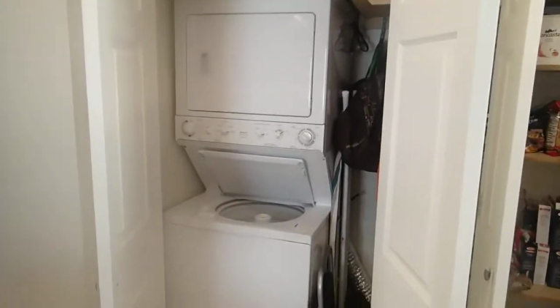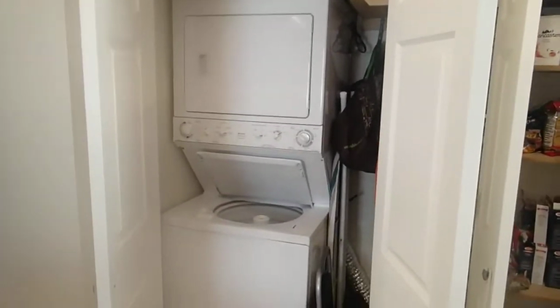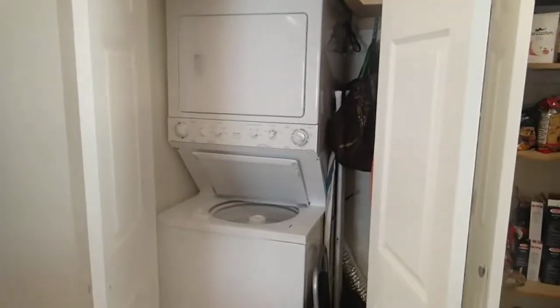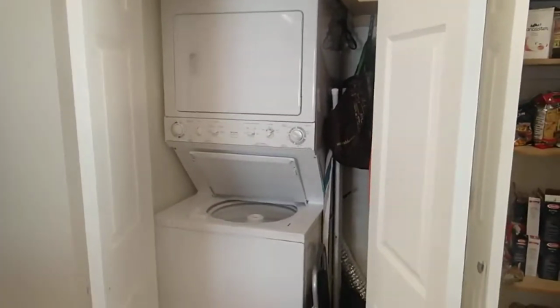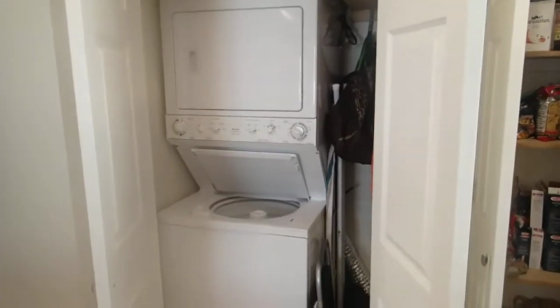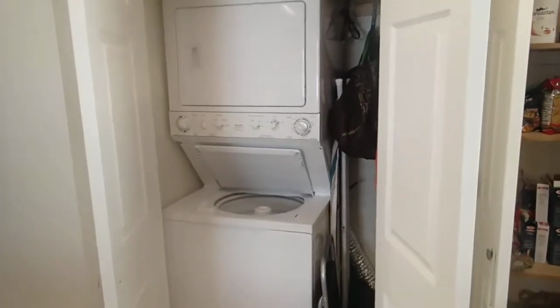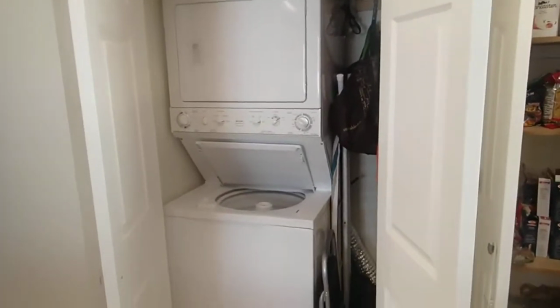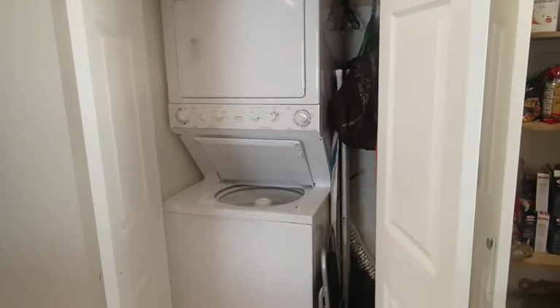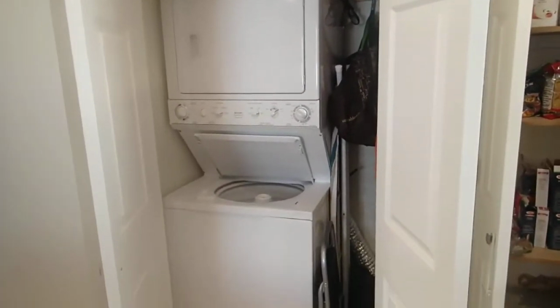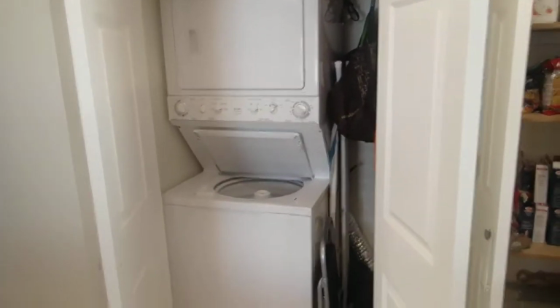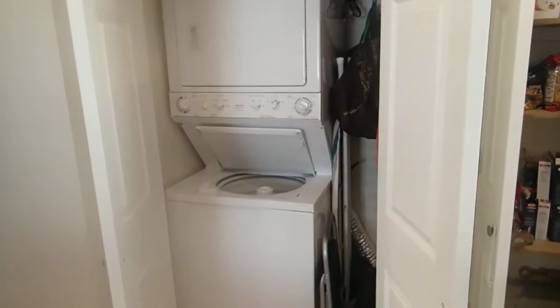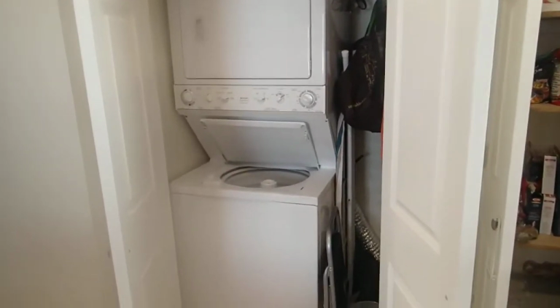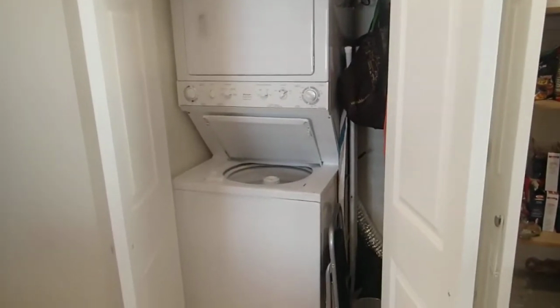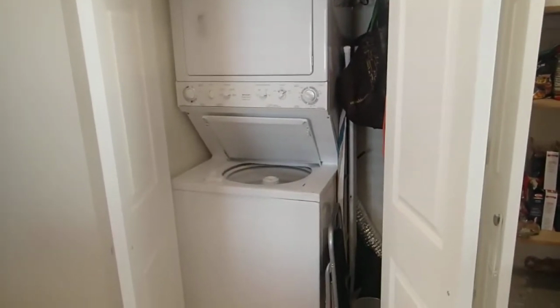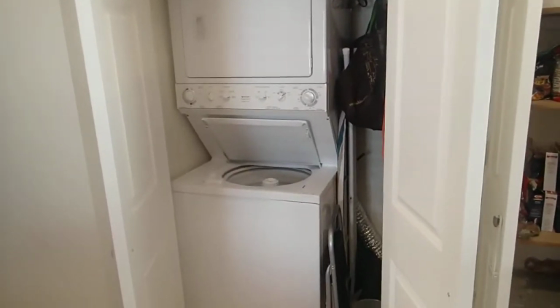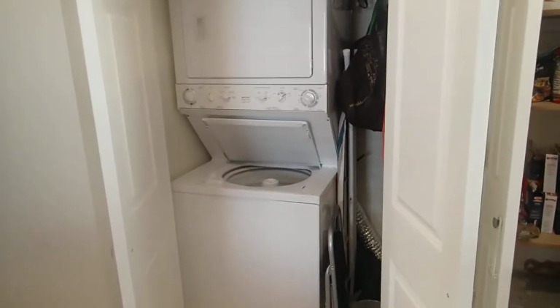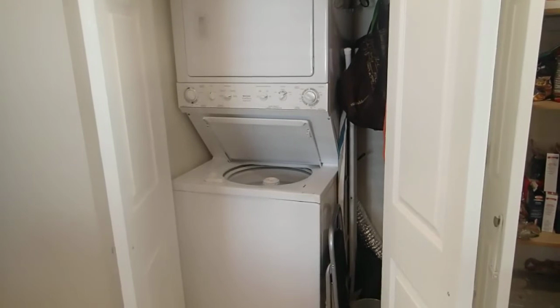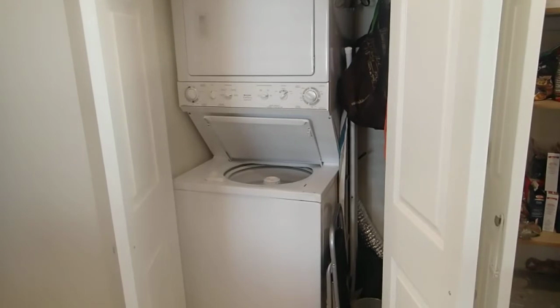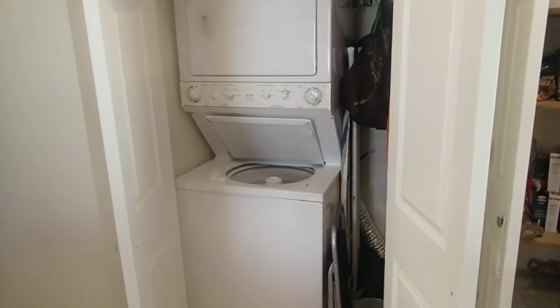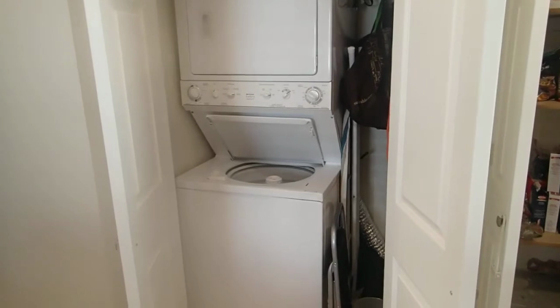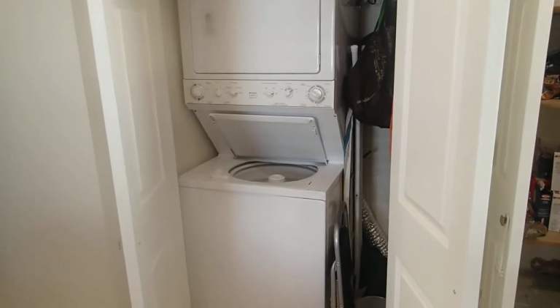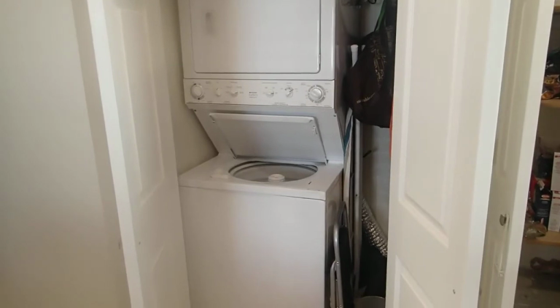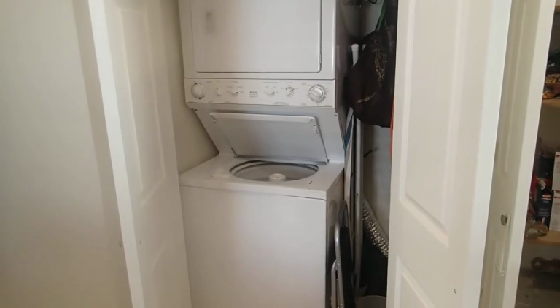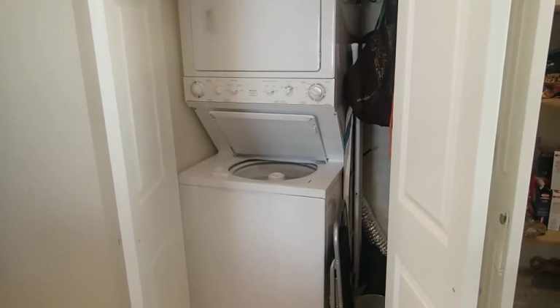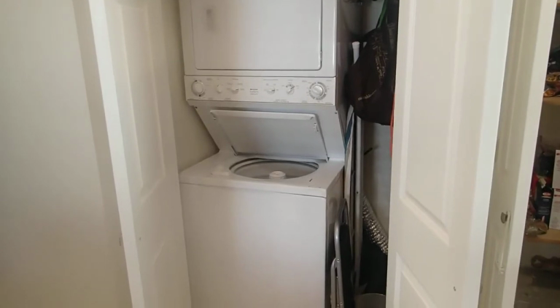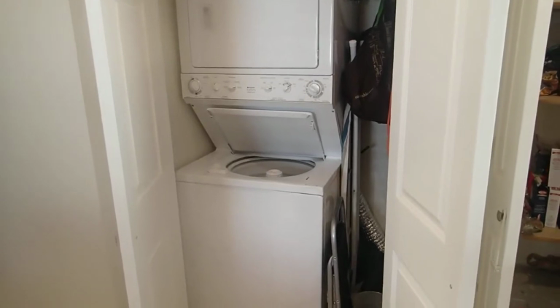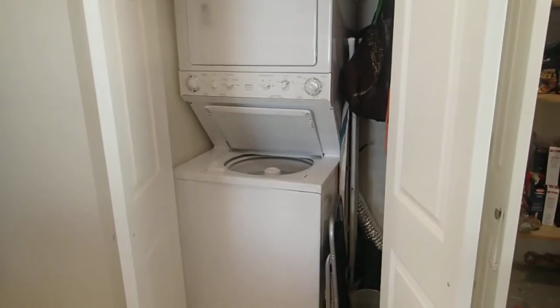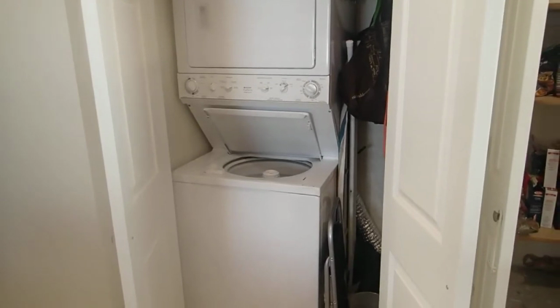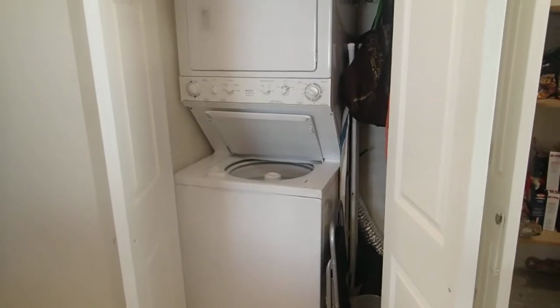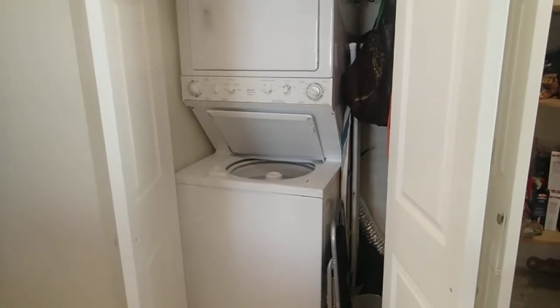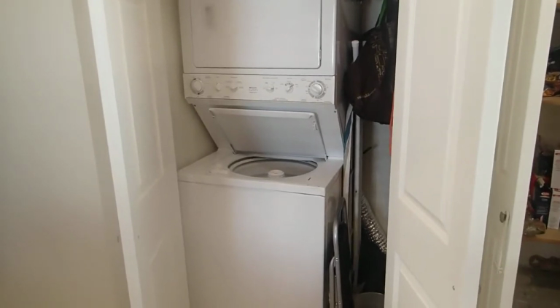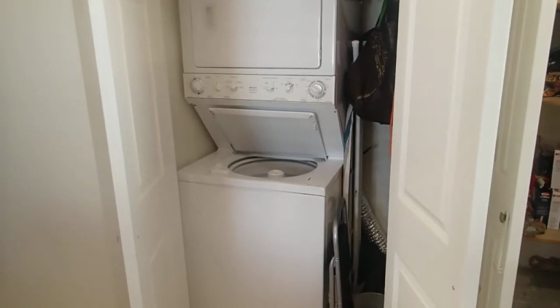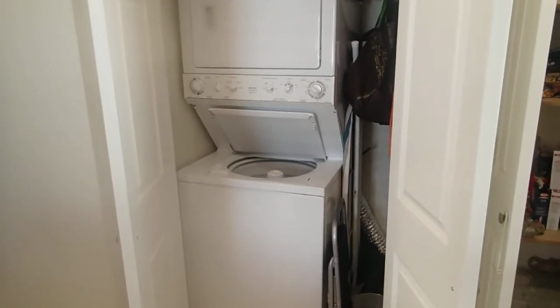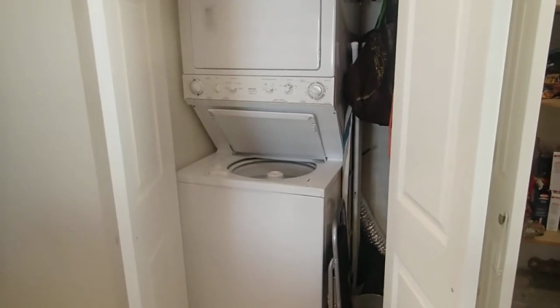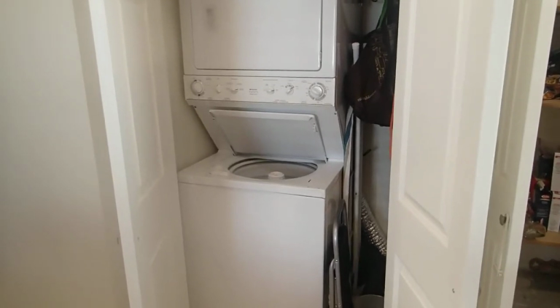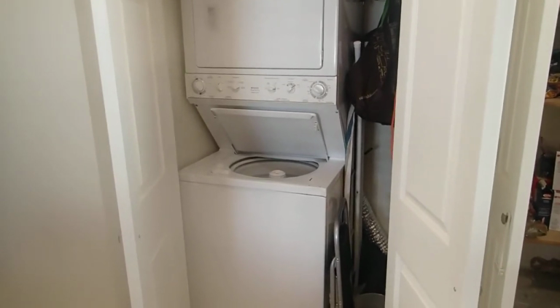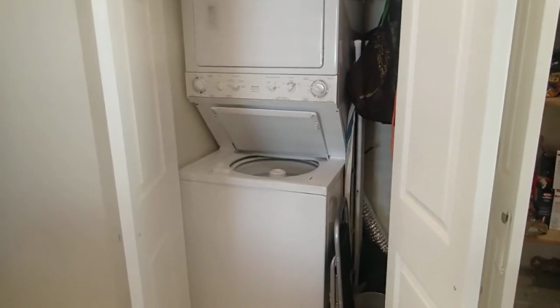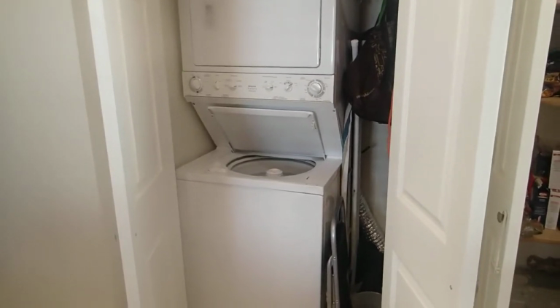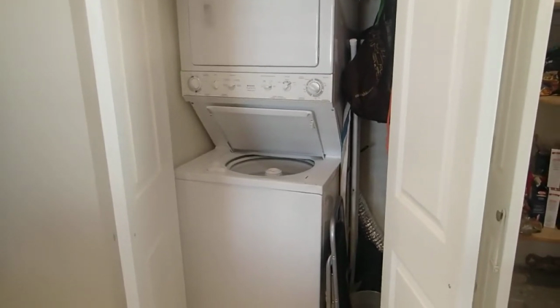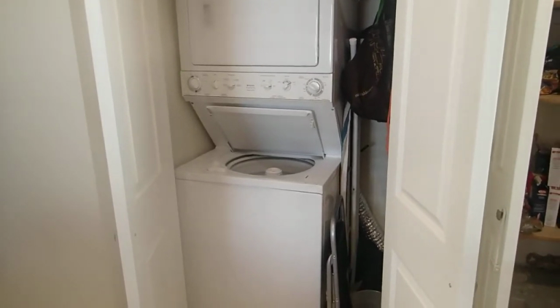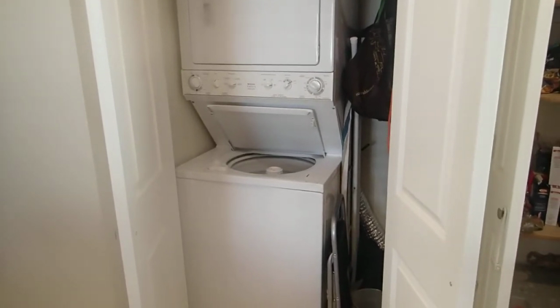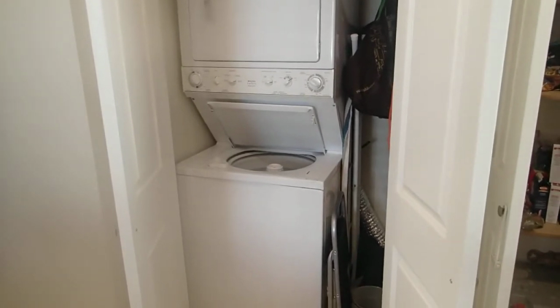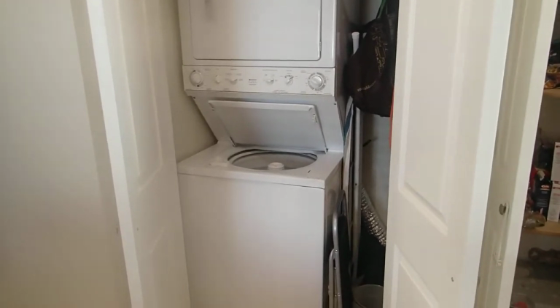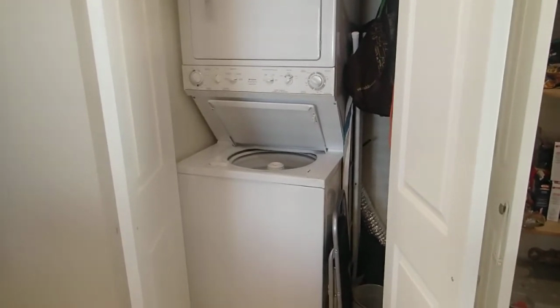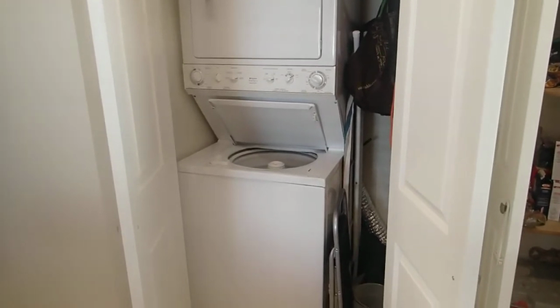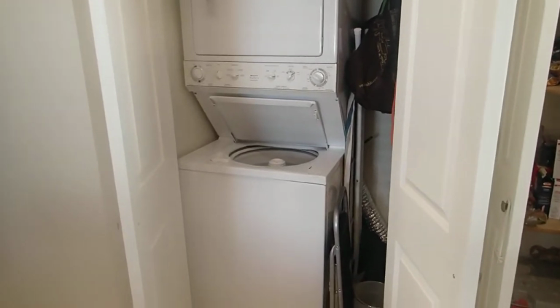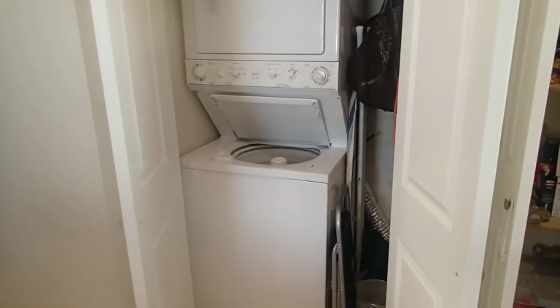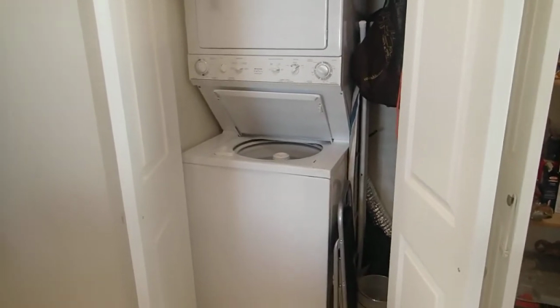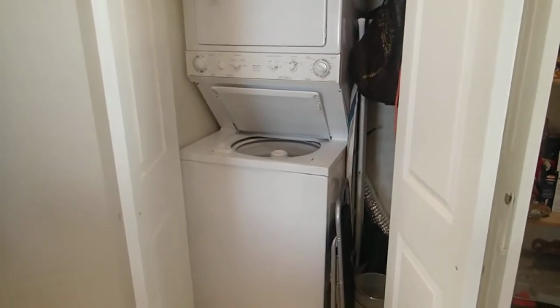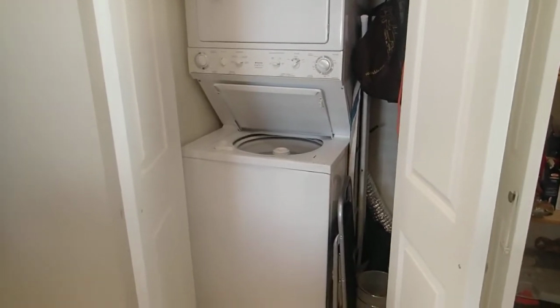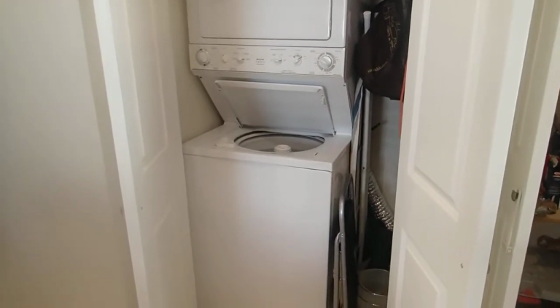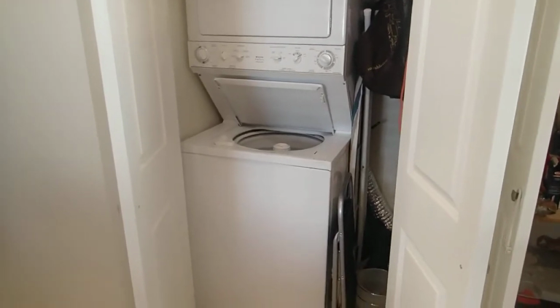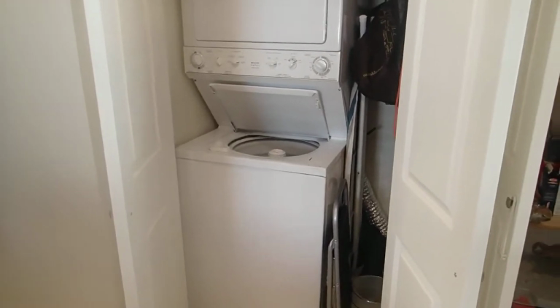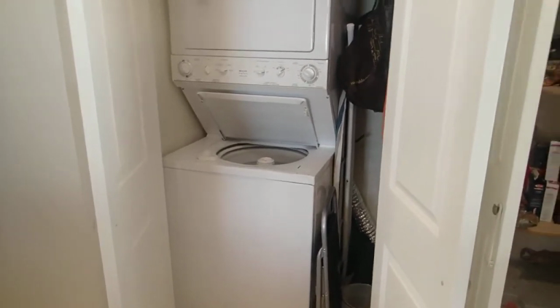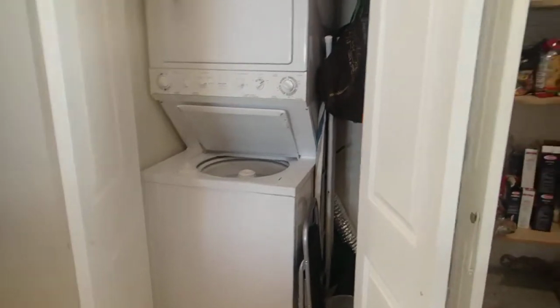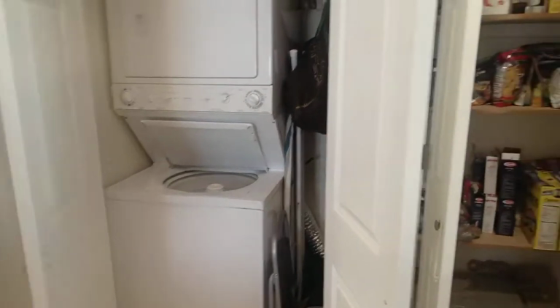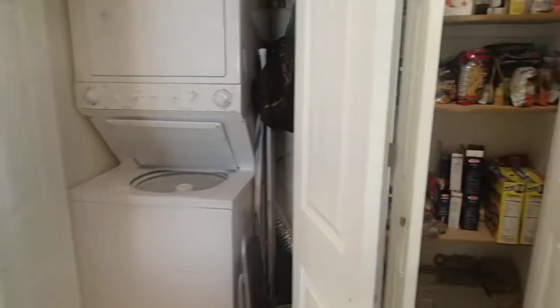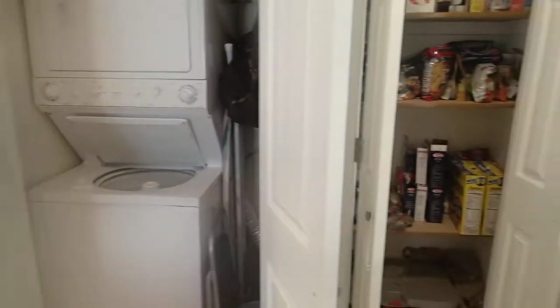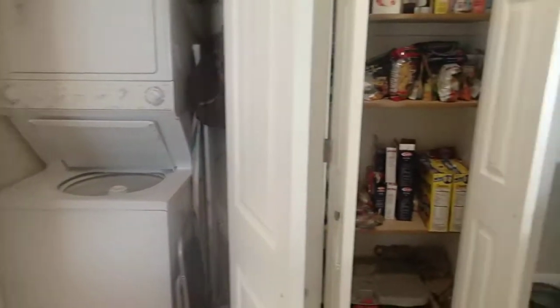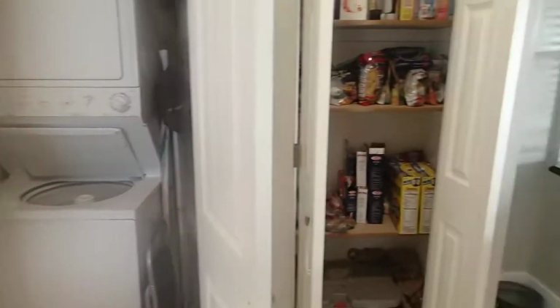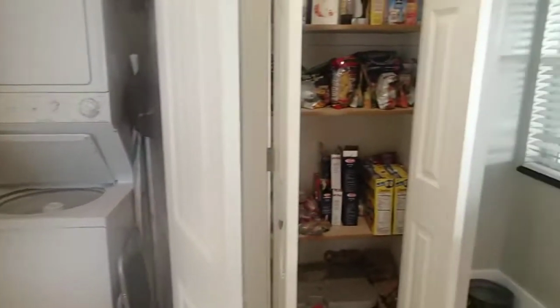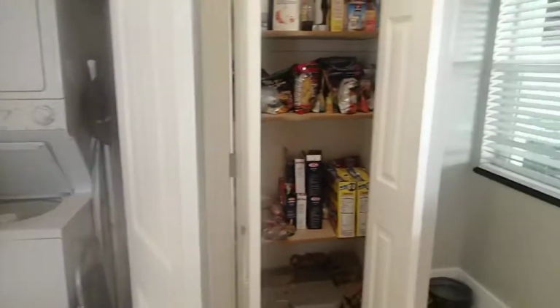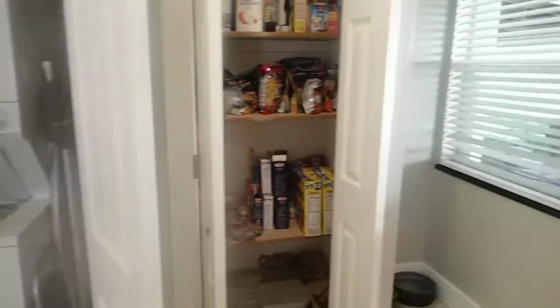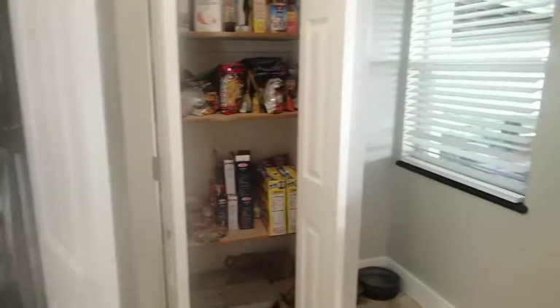I think if we asked them to include the washer and dryer — actually, I did ask them to include them, so that's confirmed.